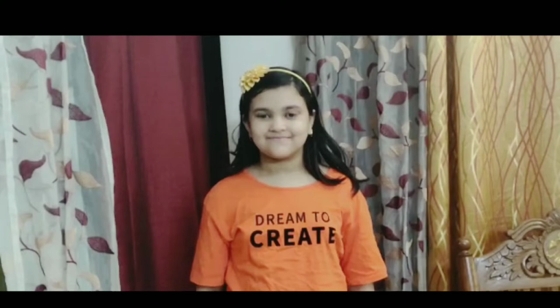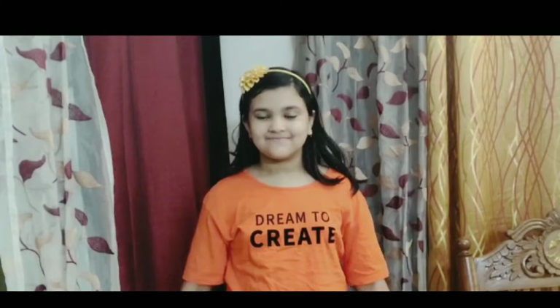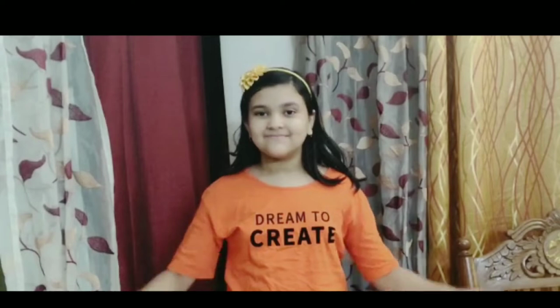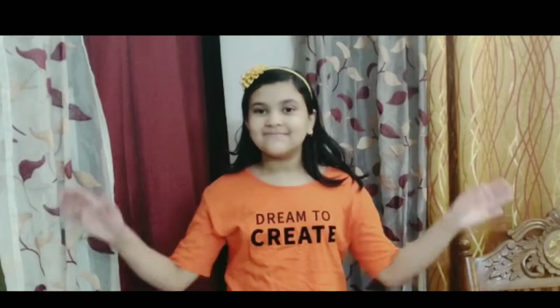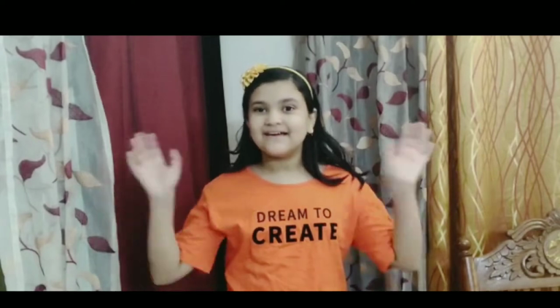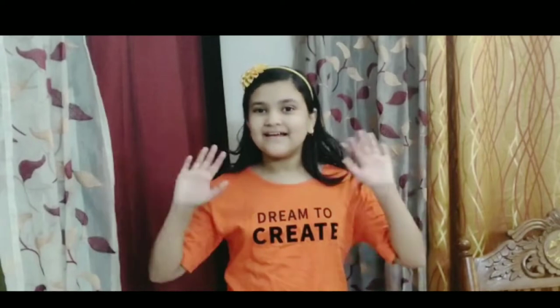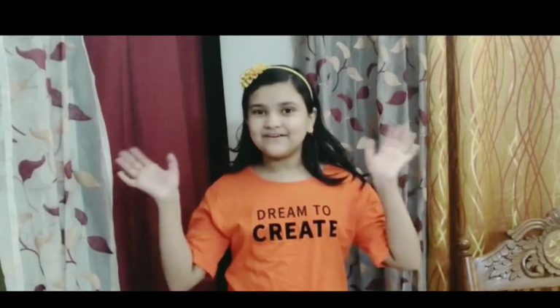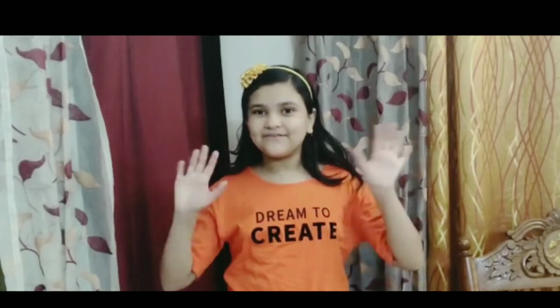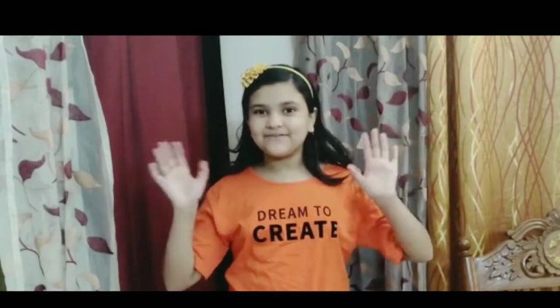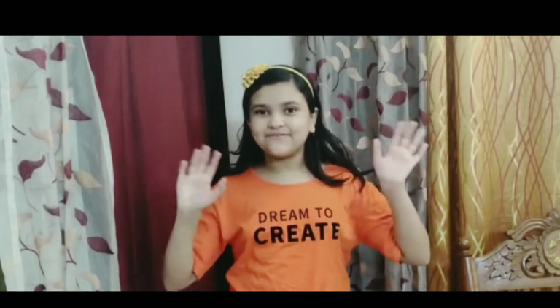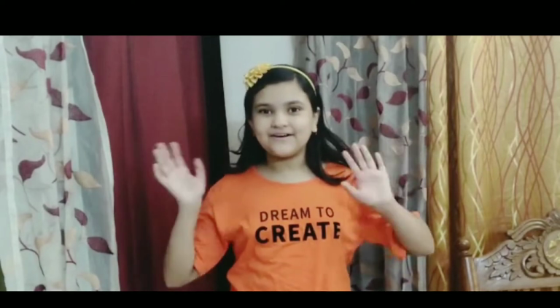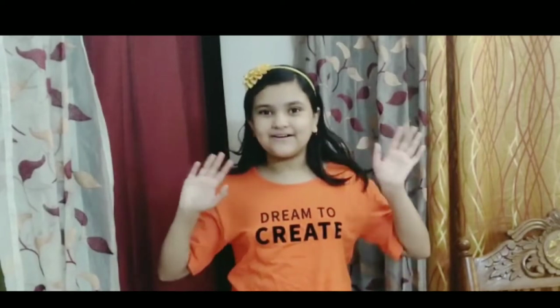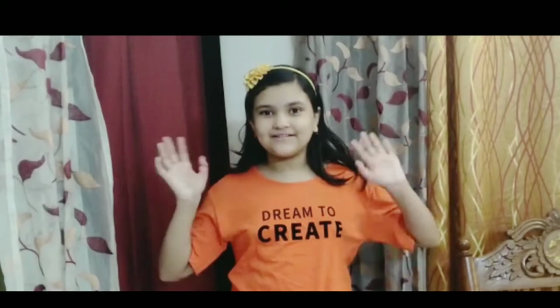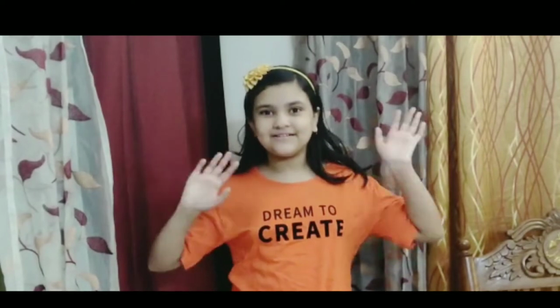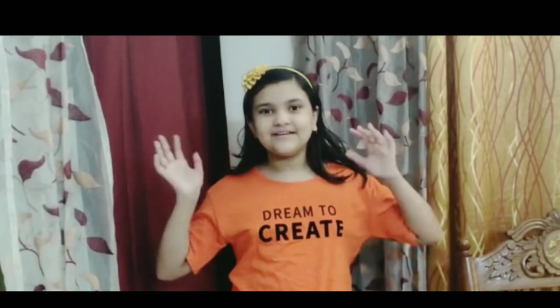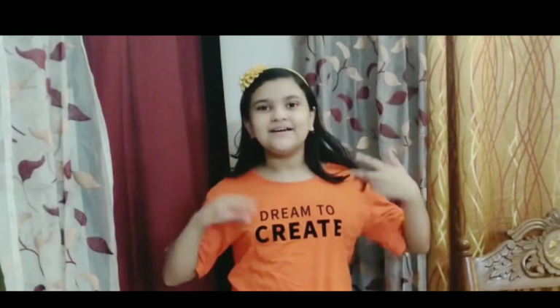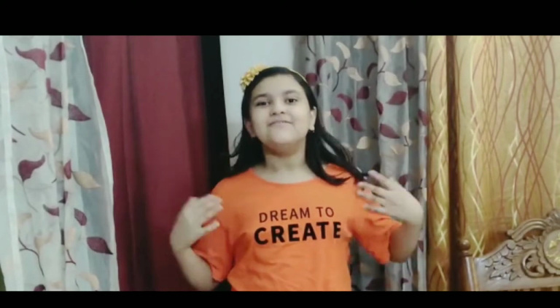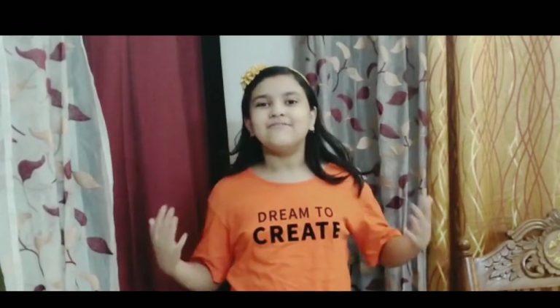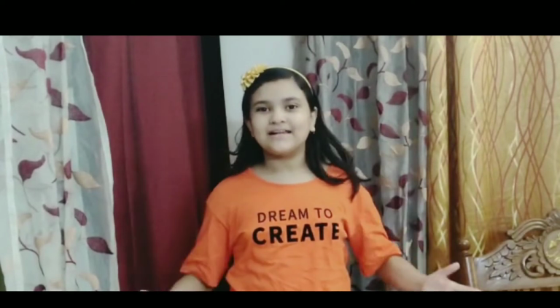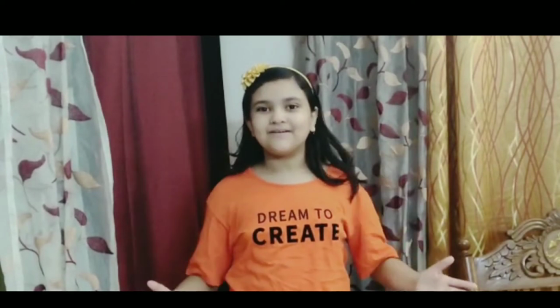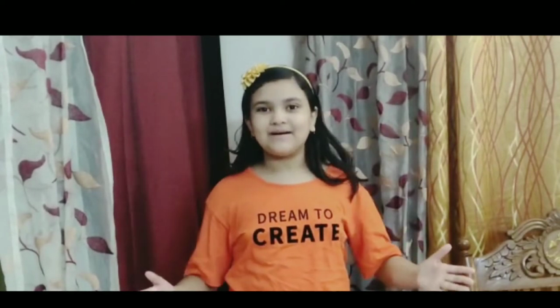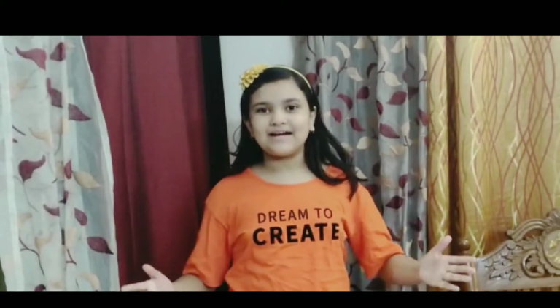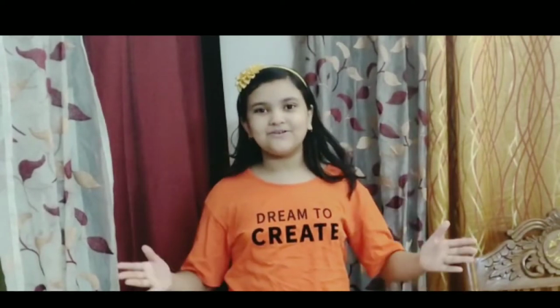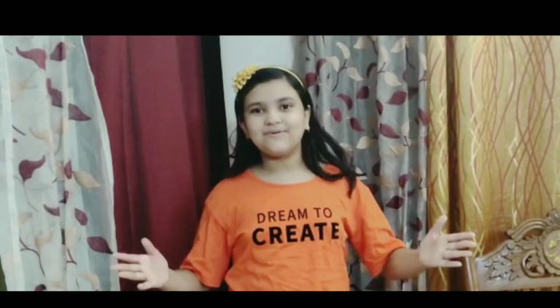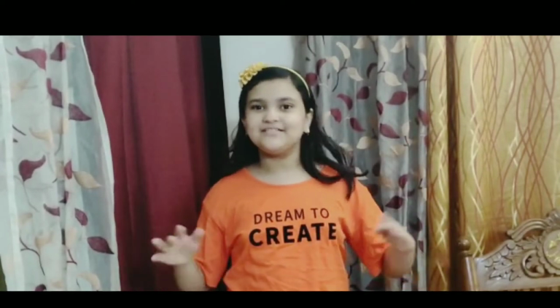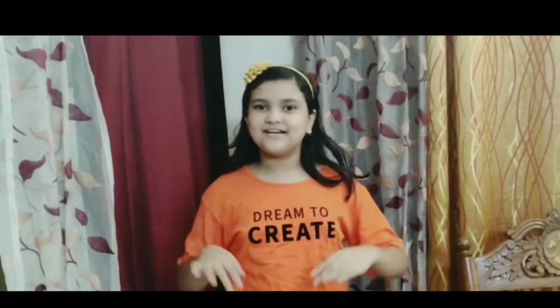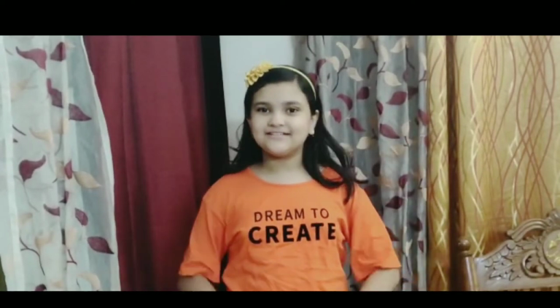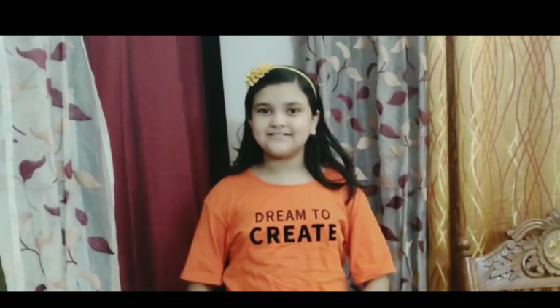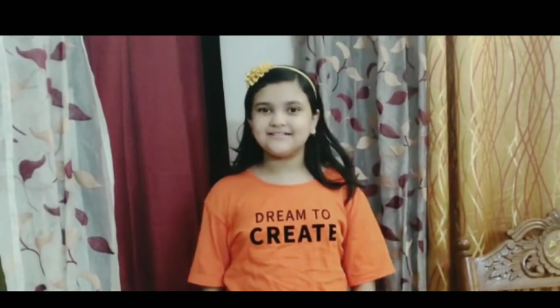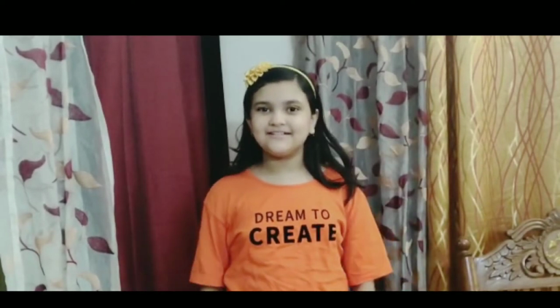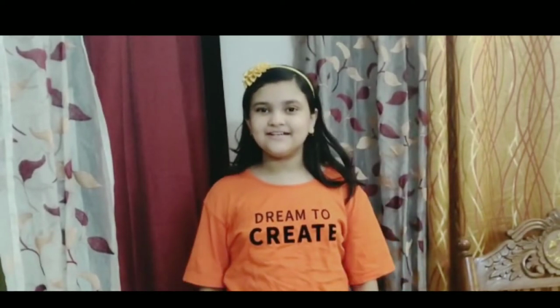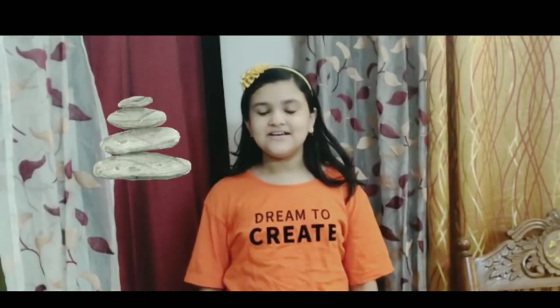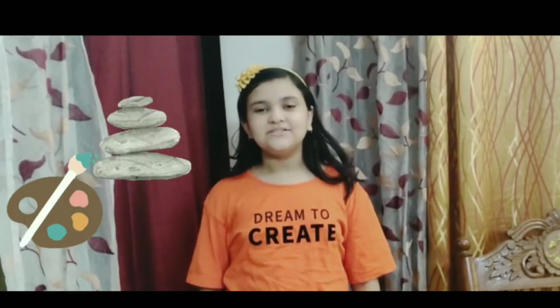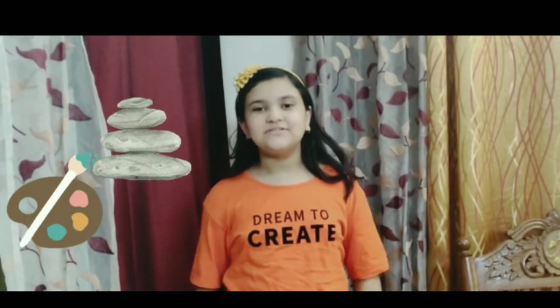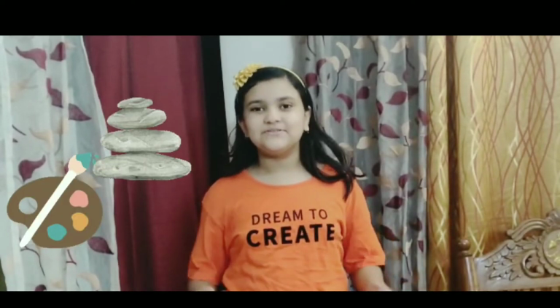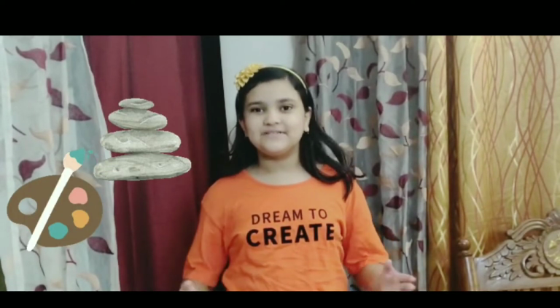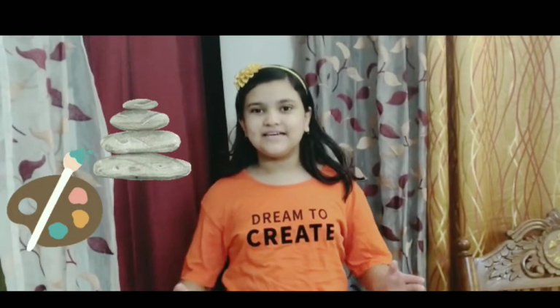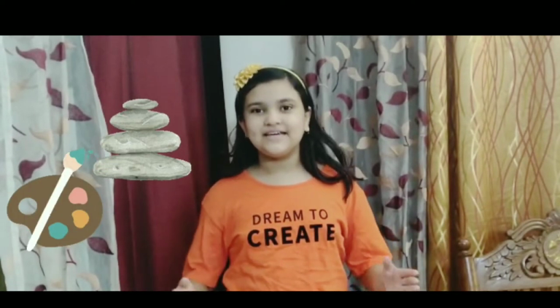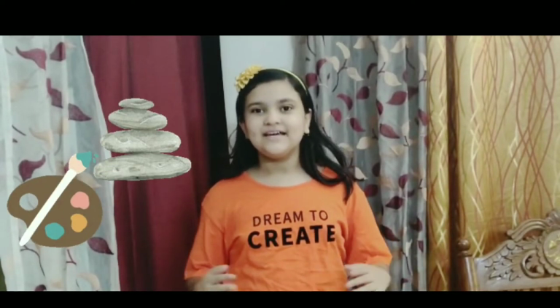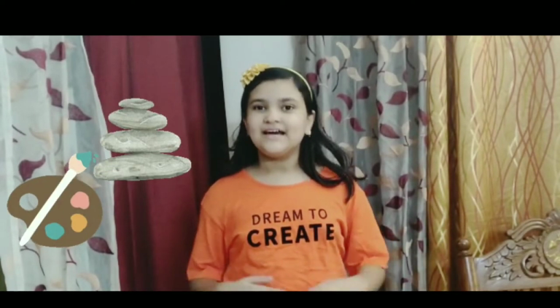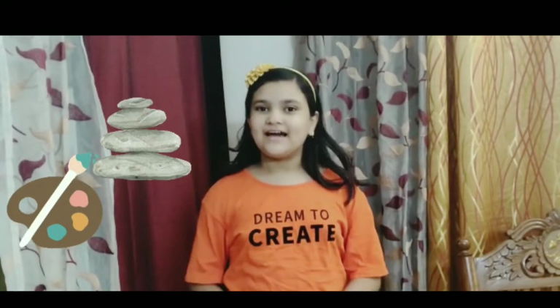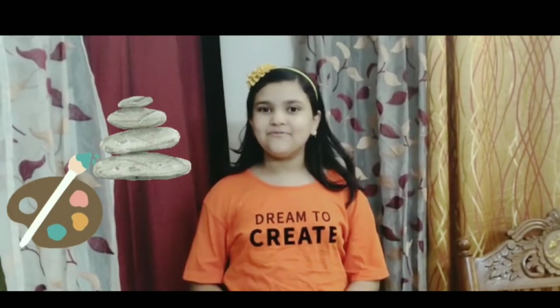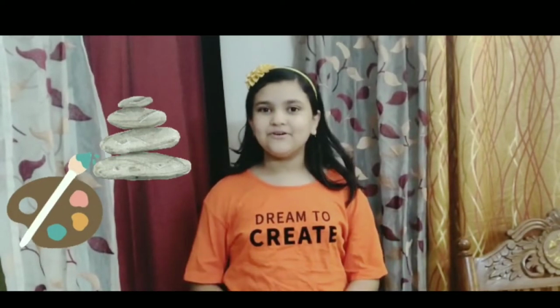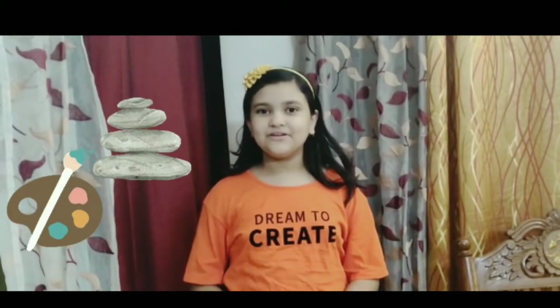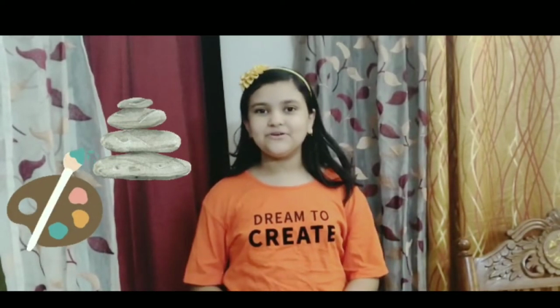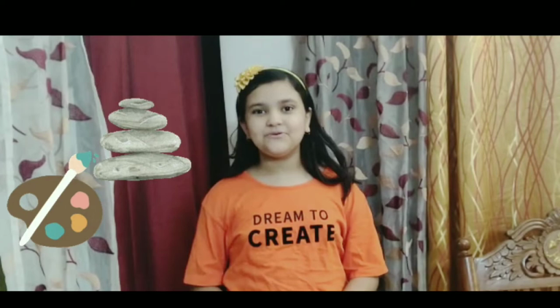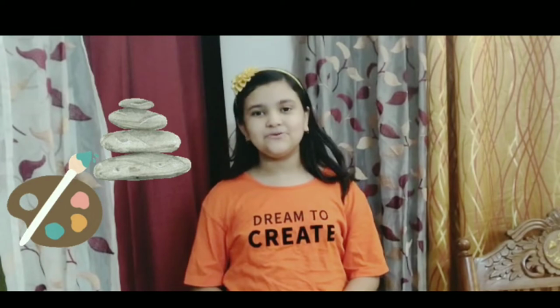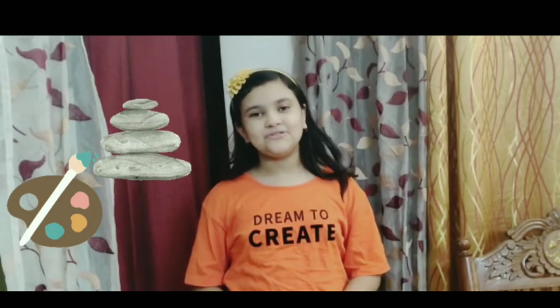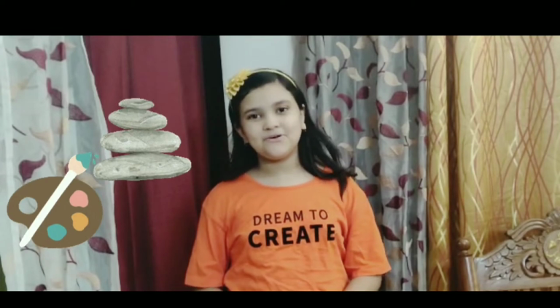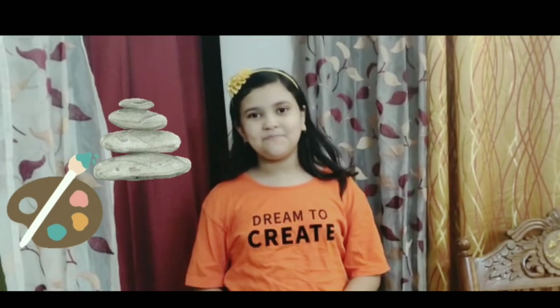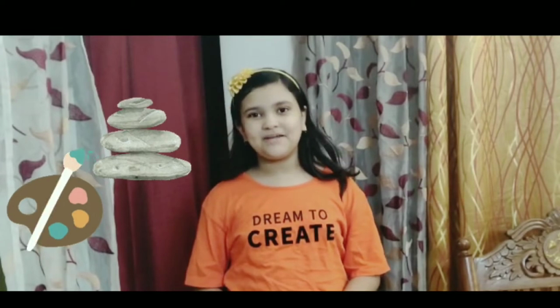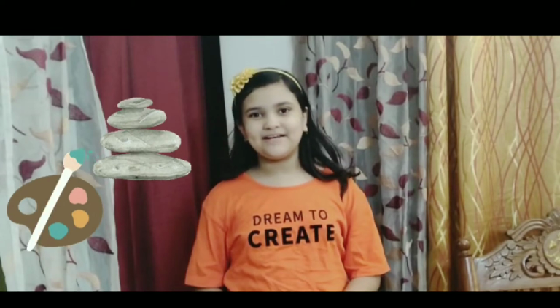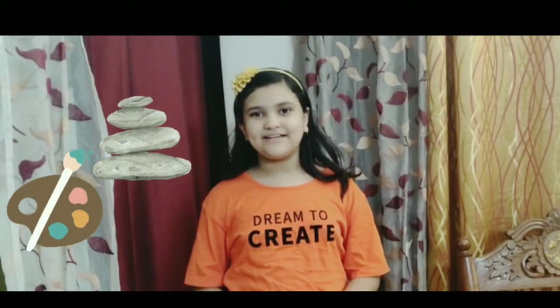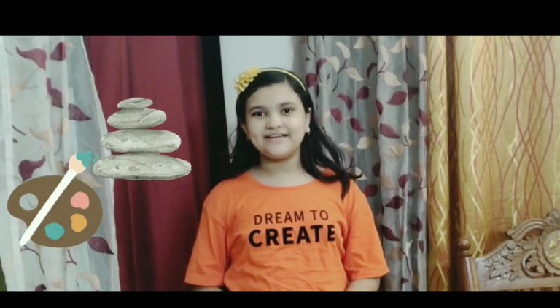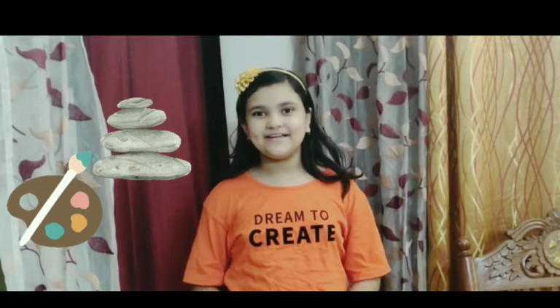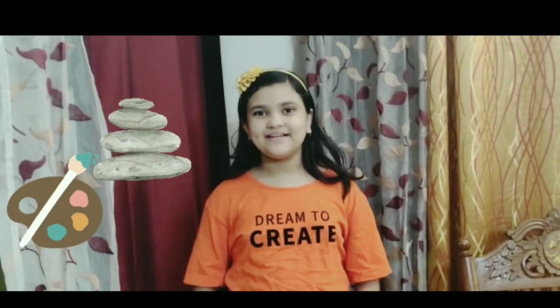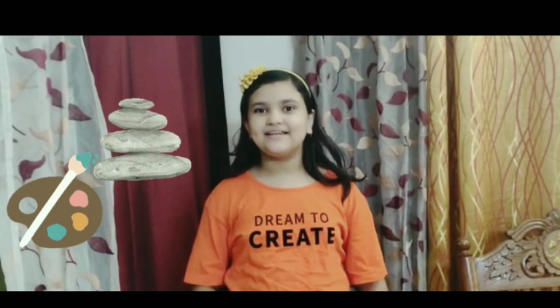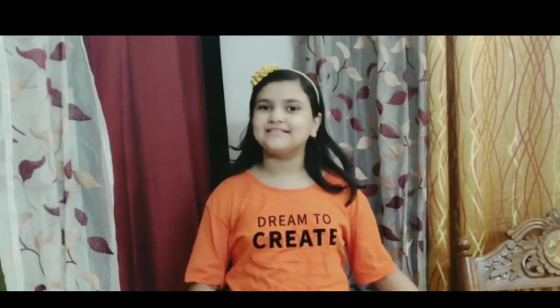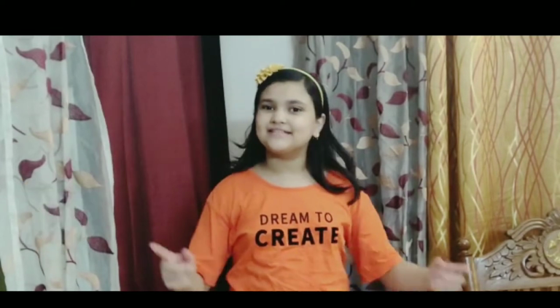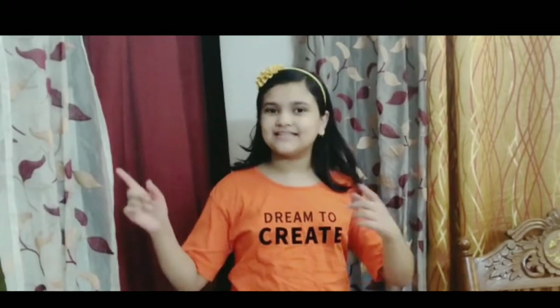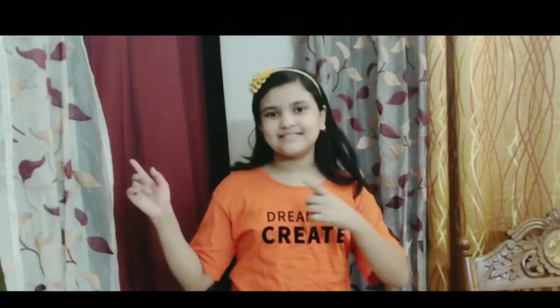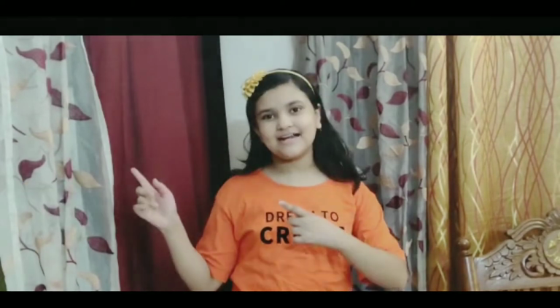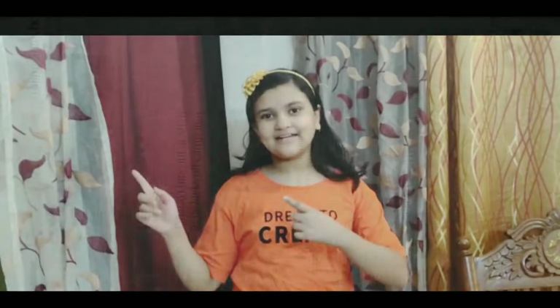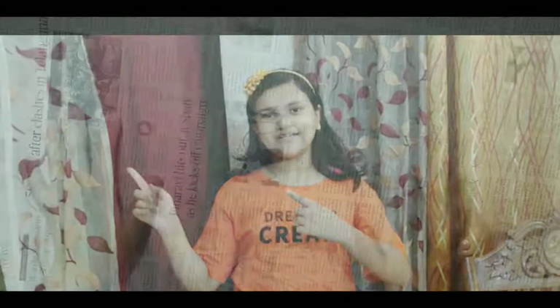Hello everyone, welcome back to my channel. So today I'm going to do stone painting. Let's get started.